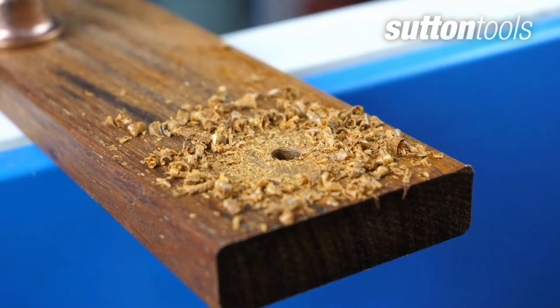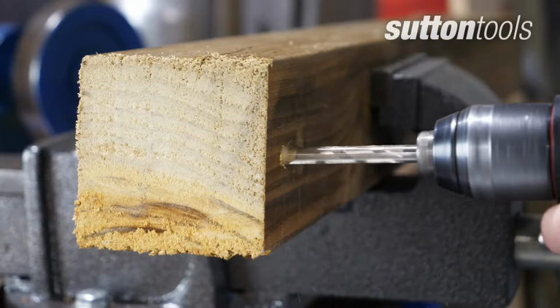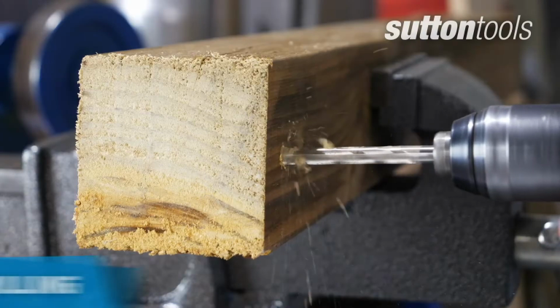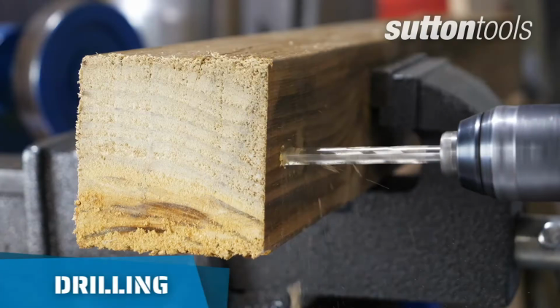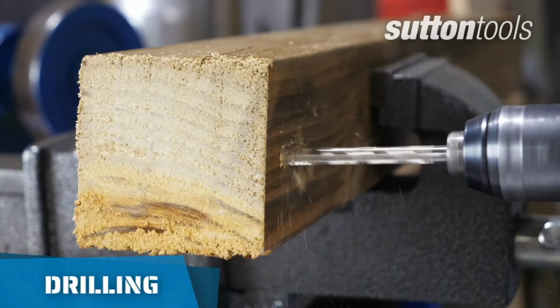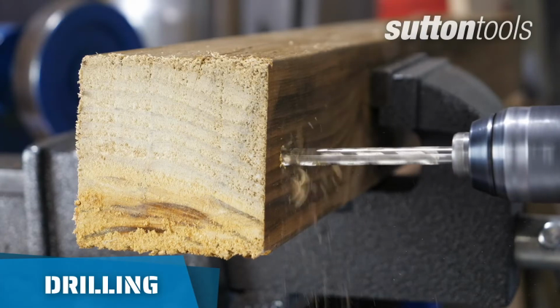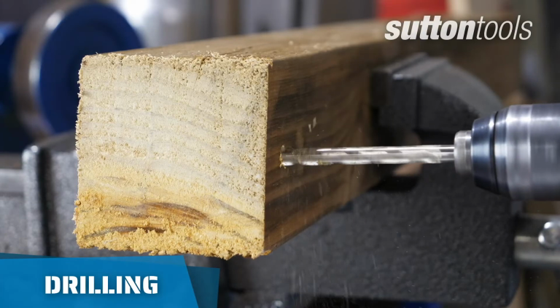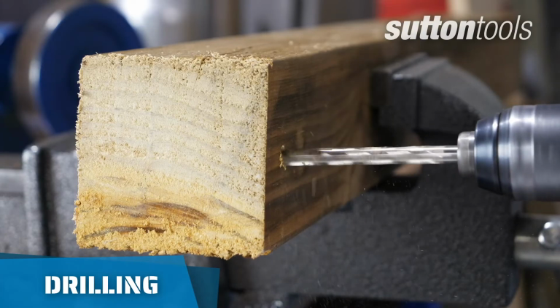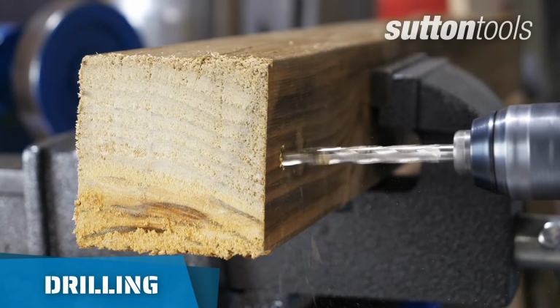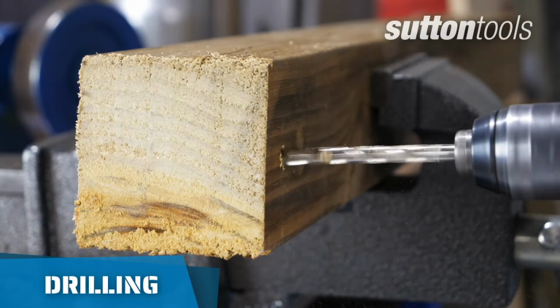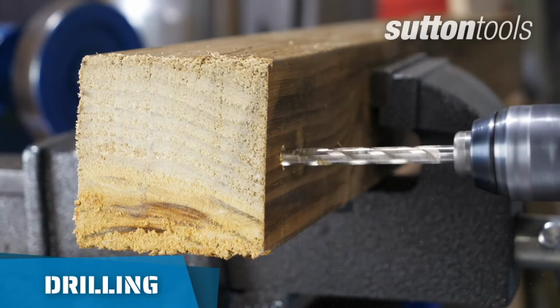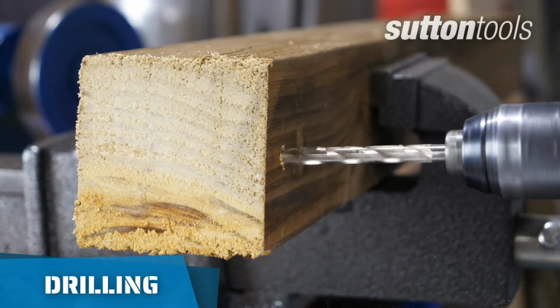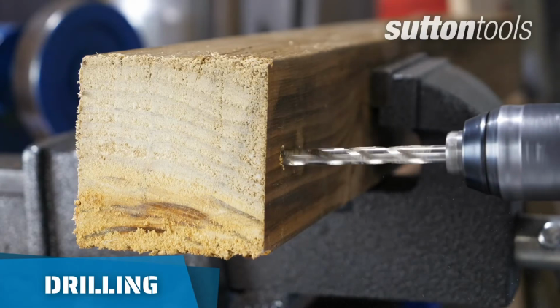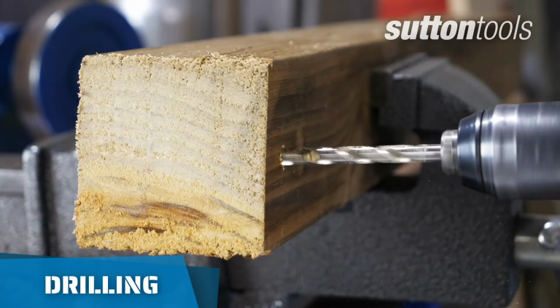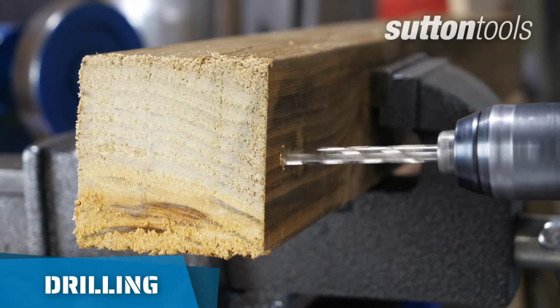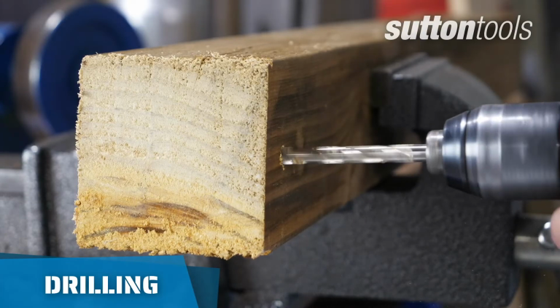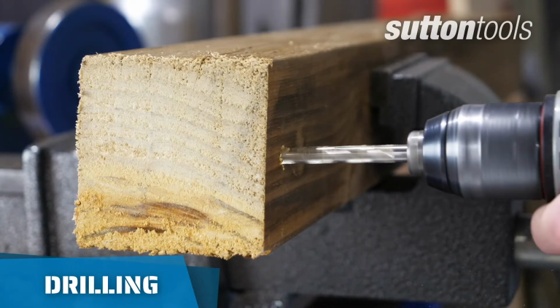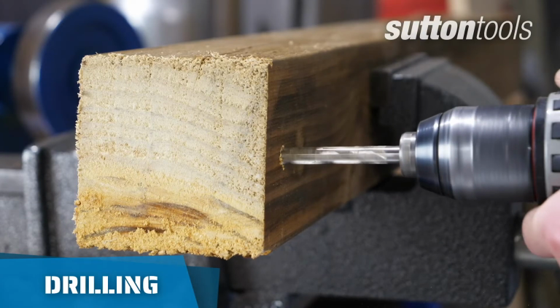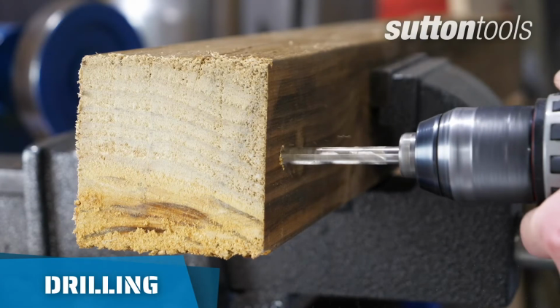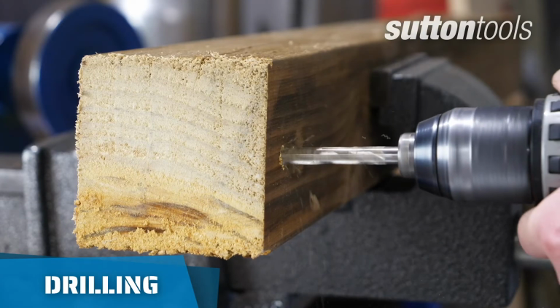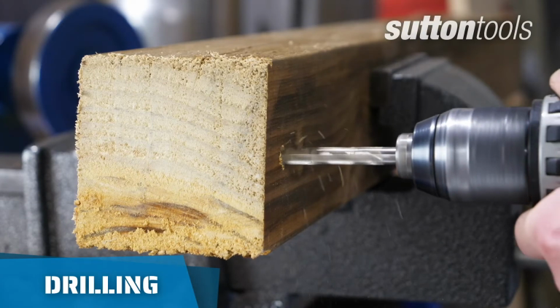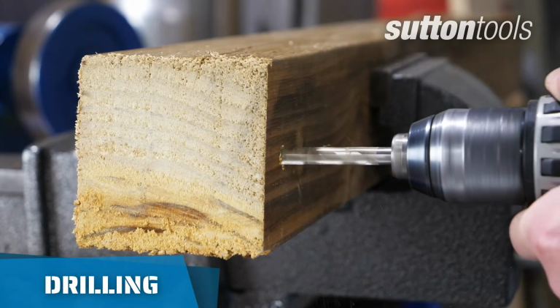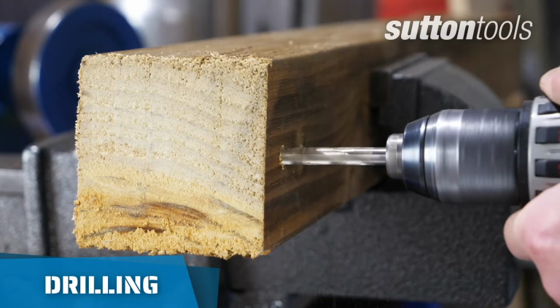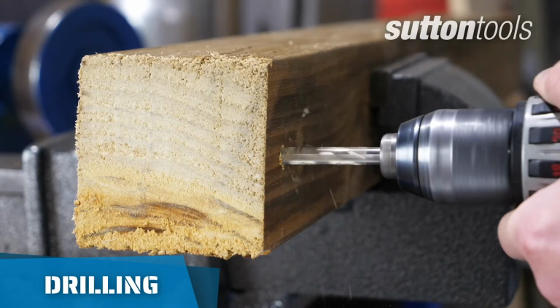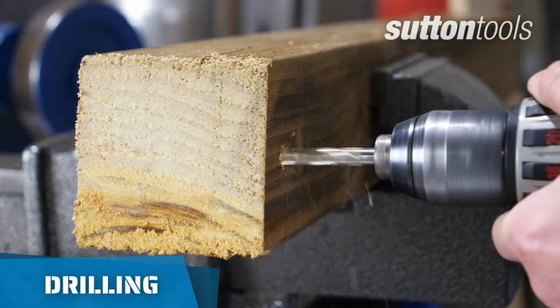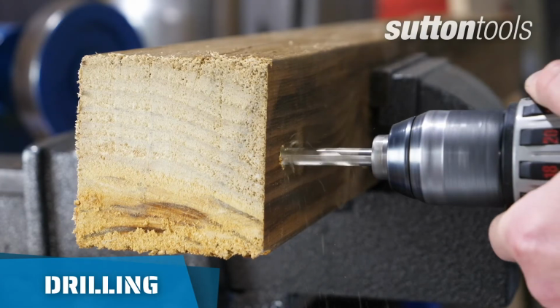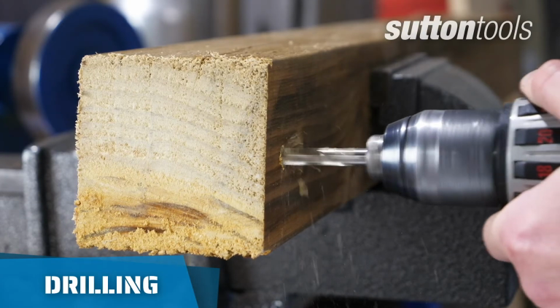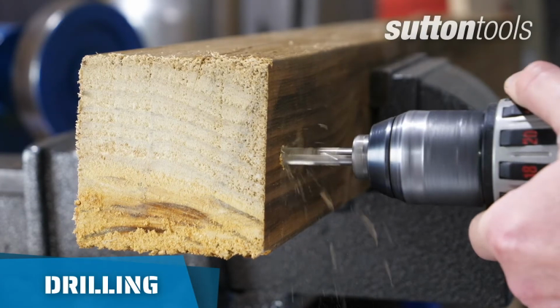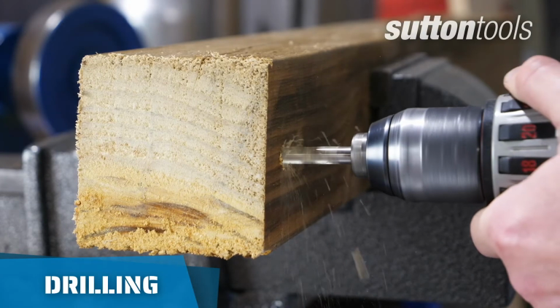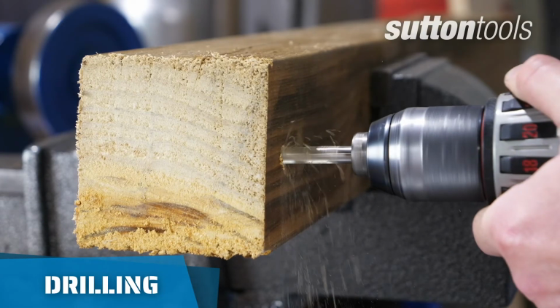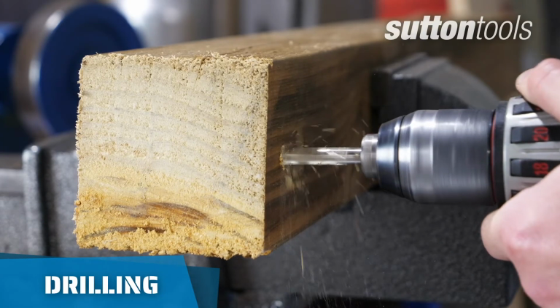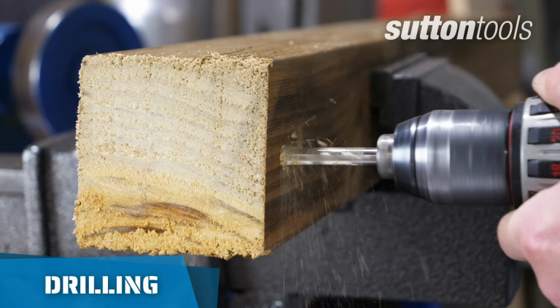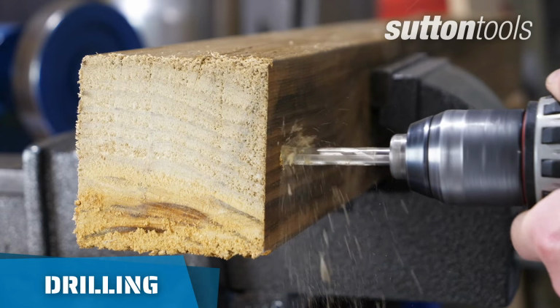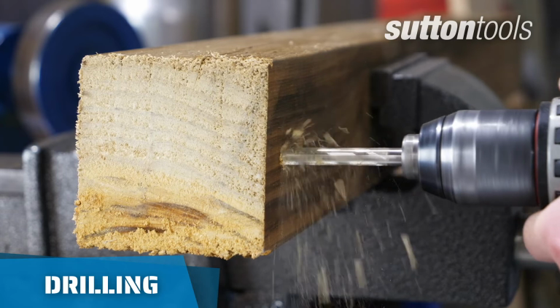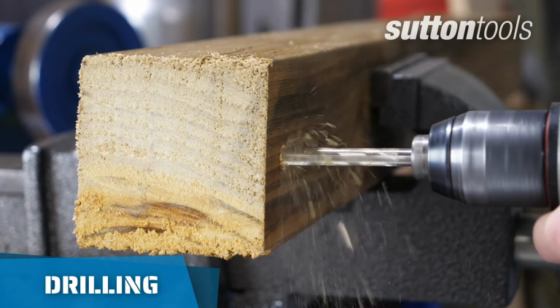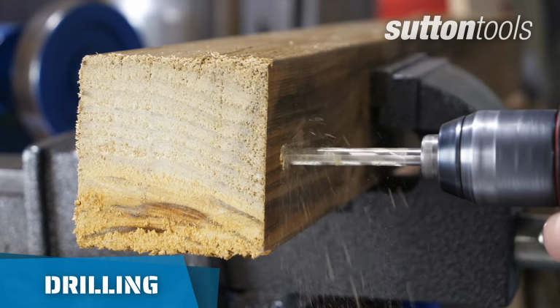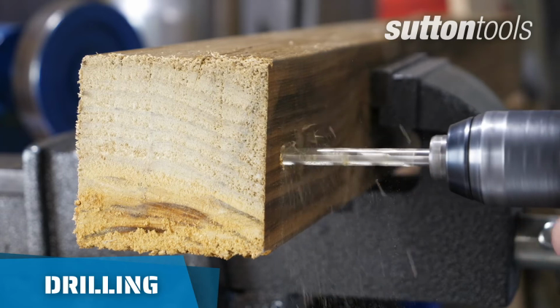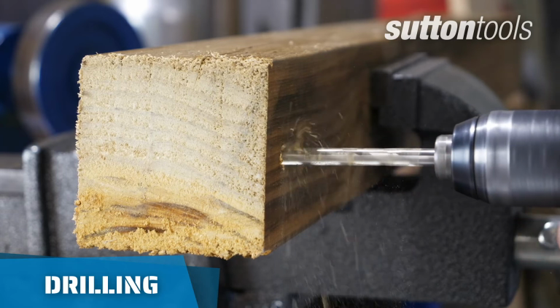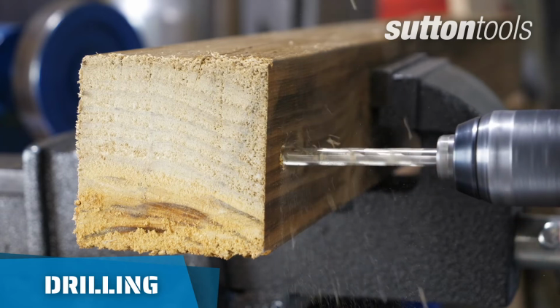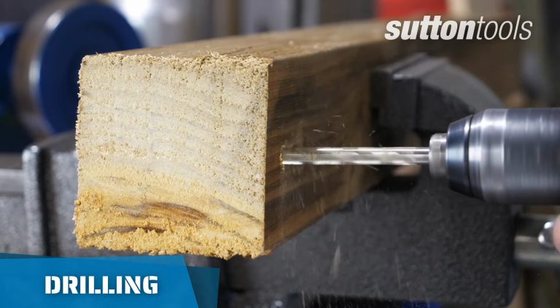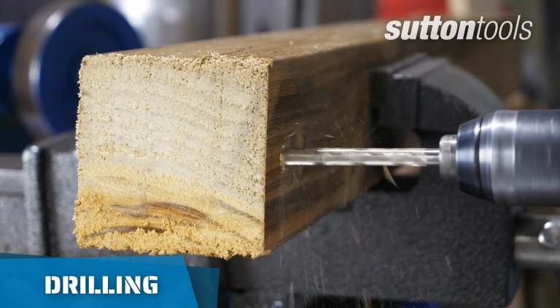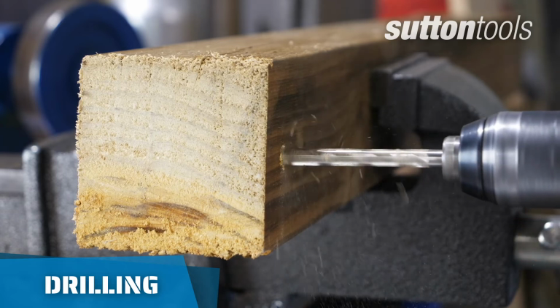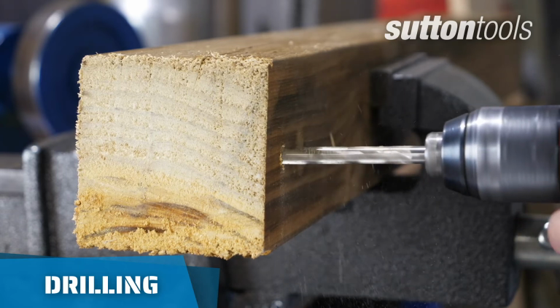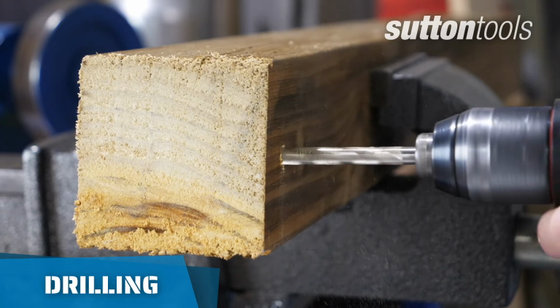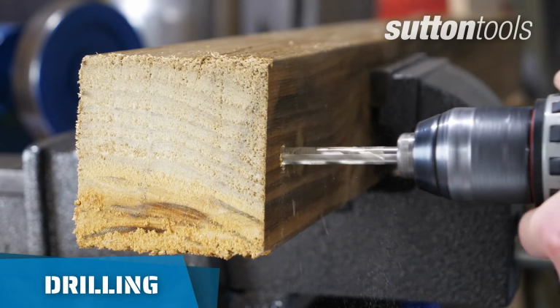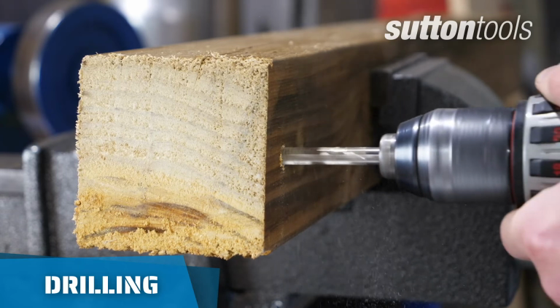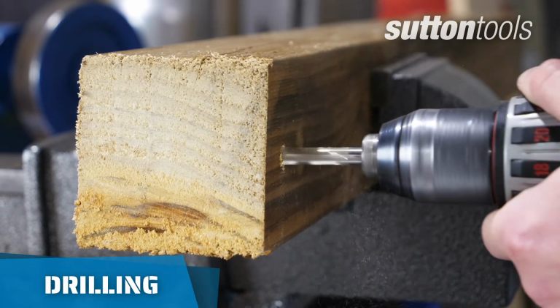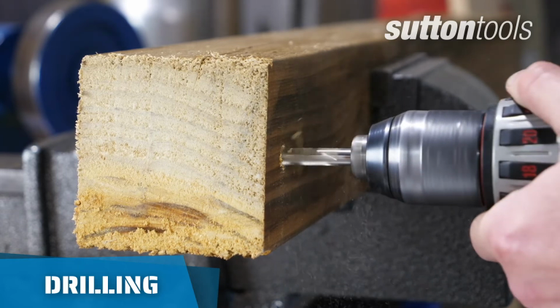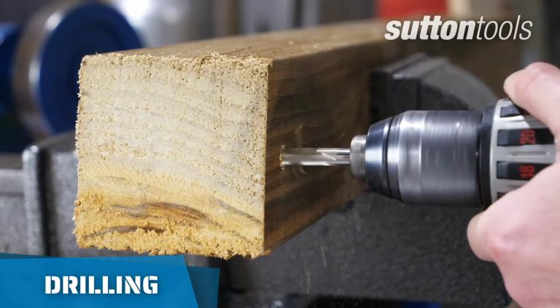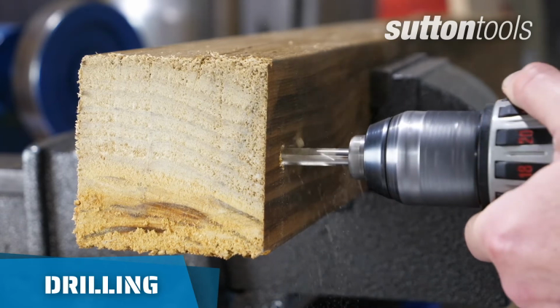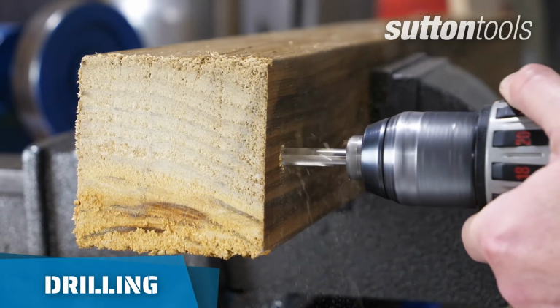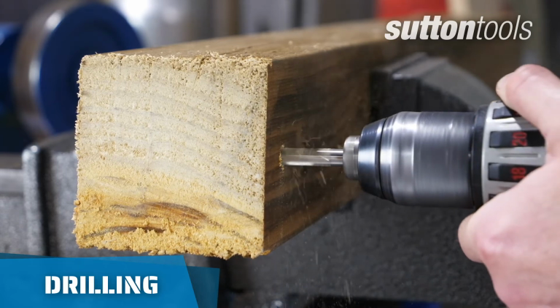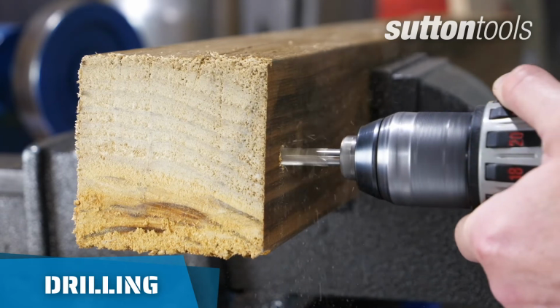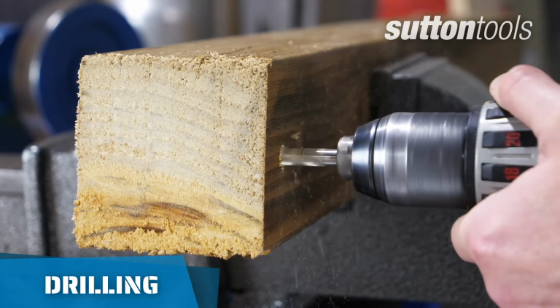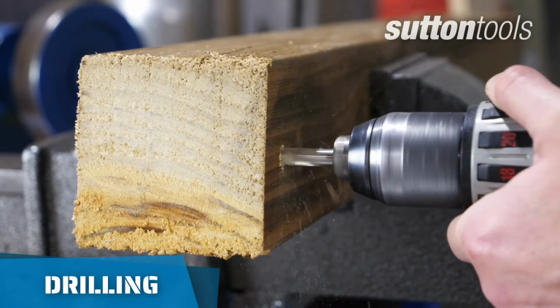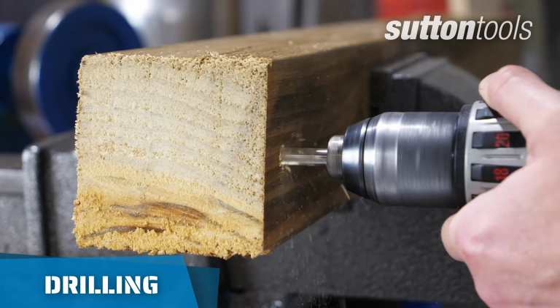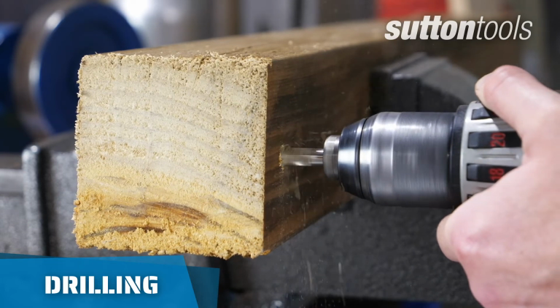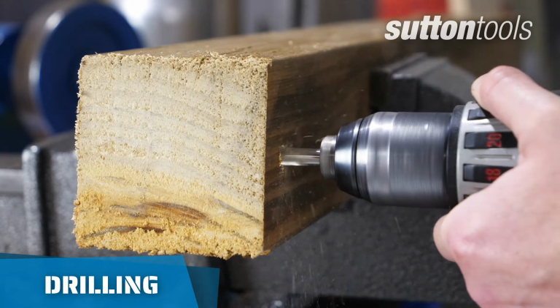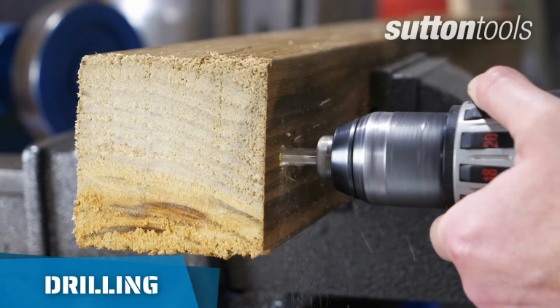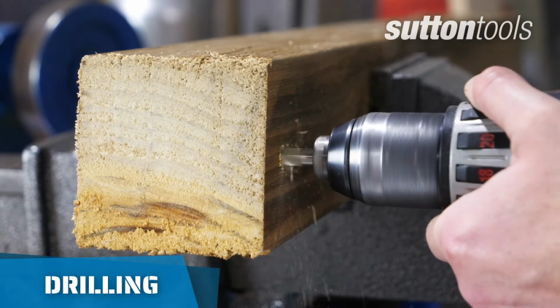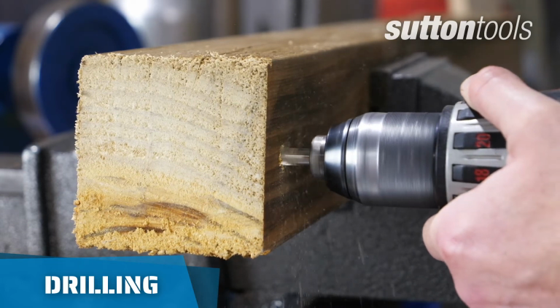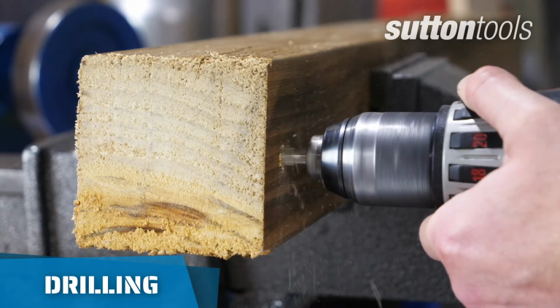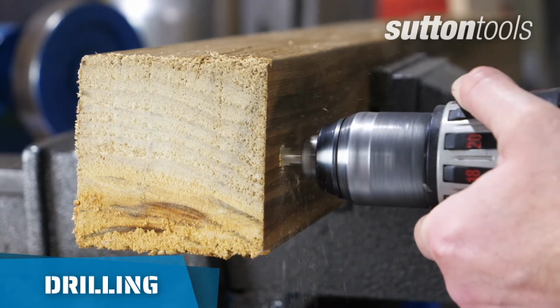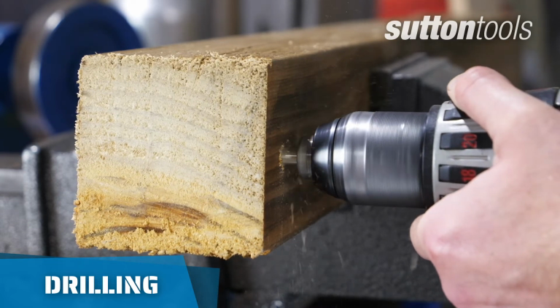To make the drilling process easier and to avoid overheating the drill bit, intermittently pull out of the hole to clear the flute of chips.